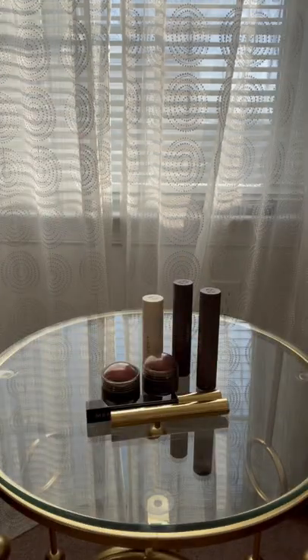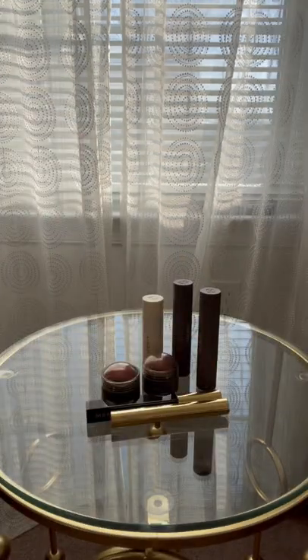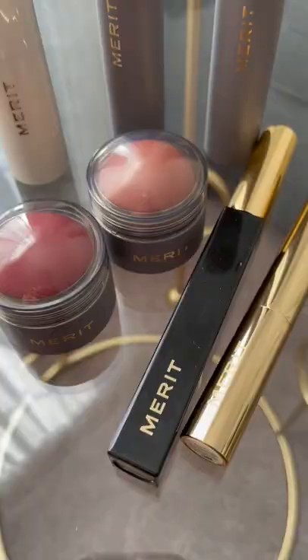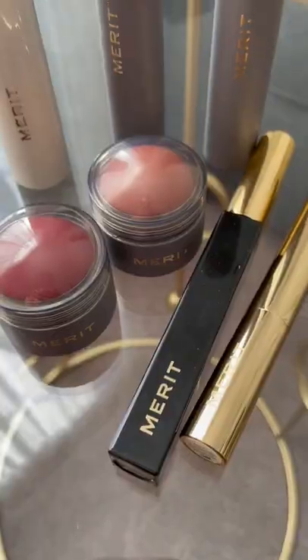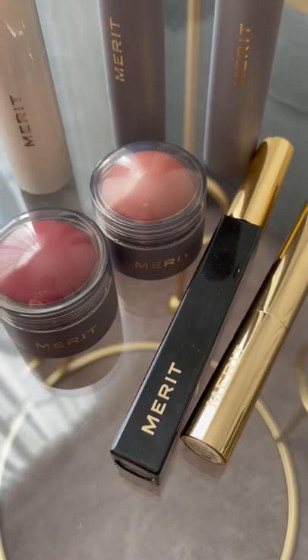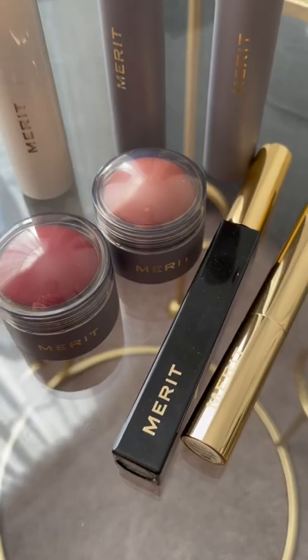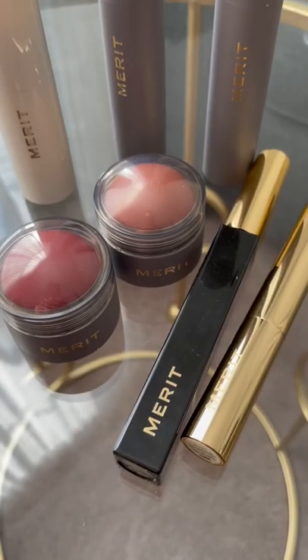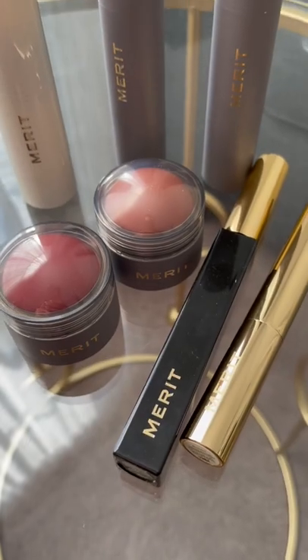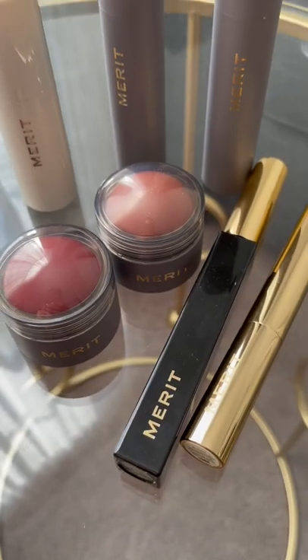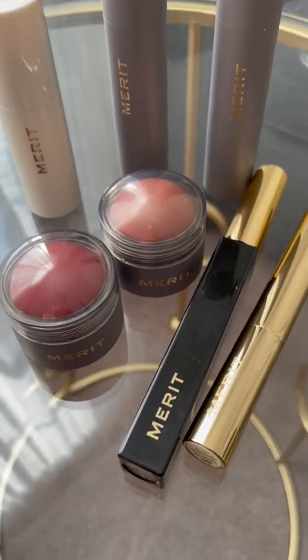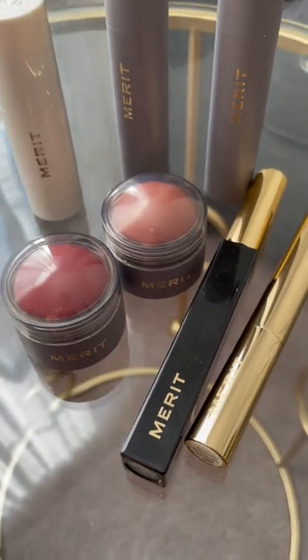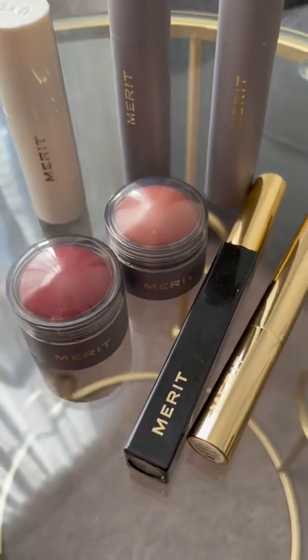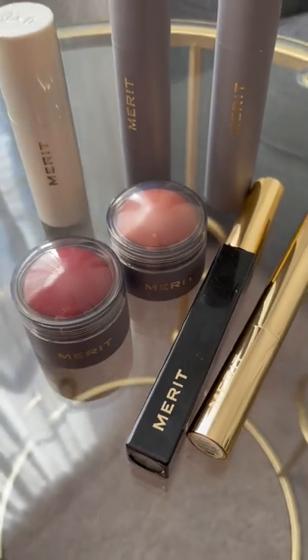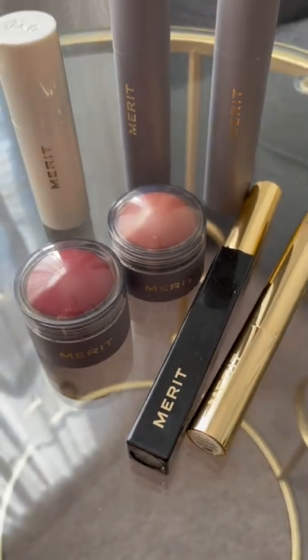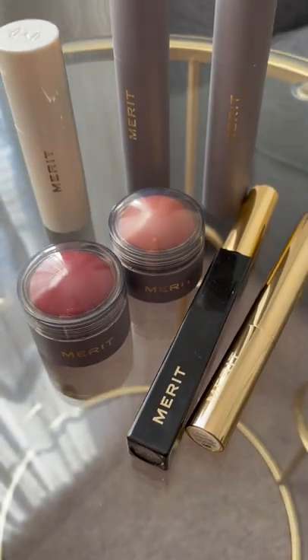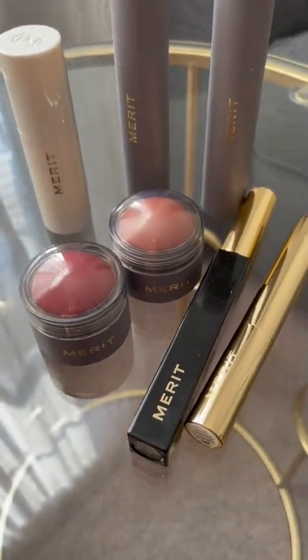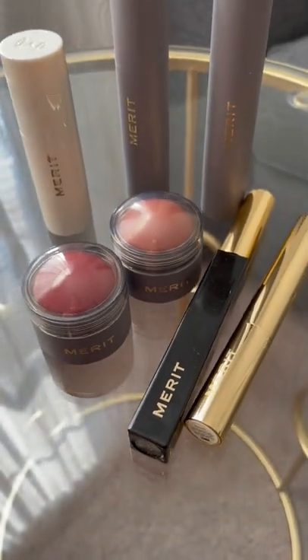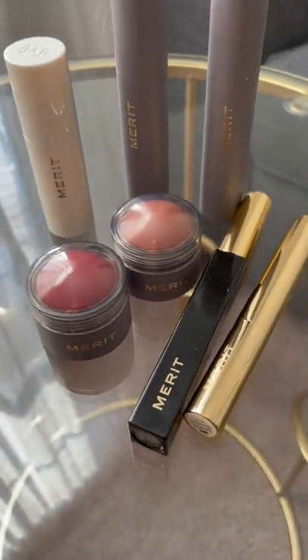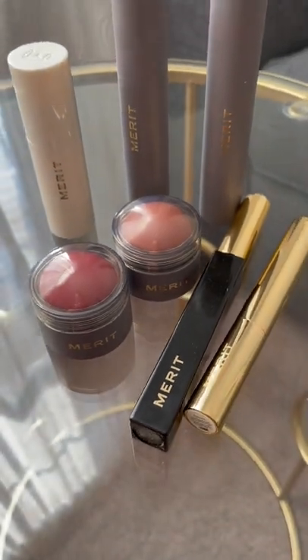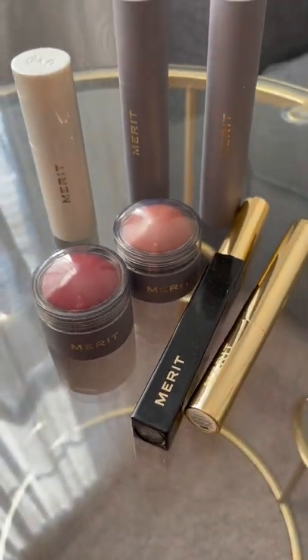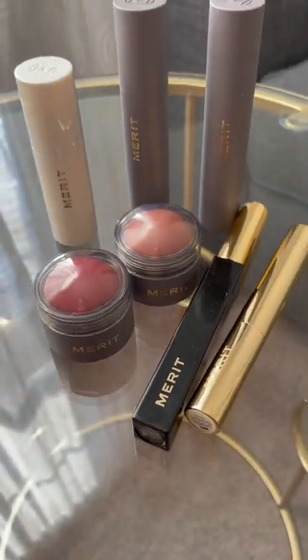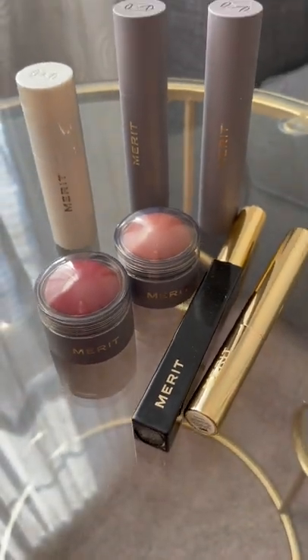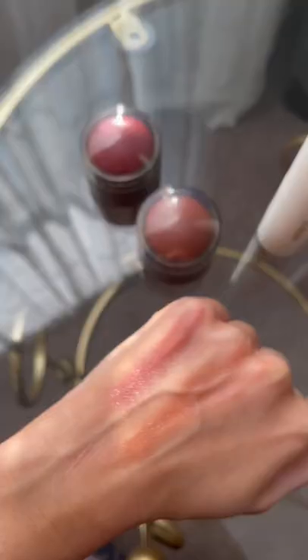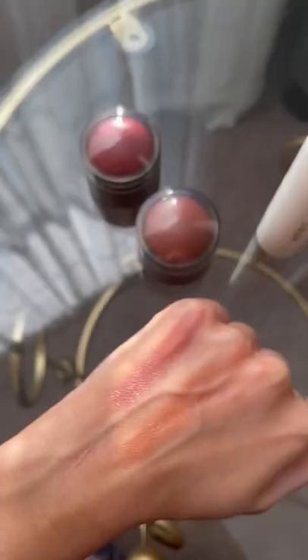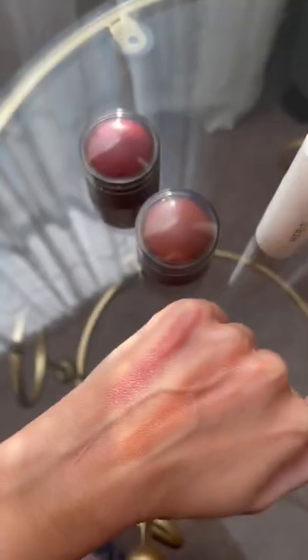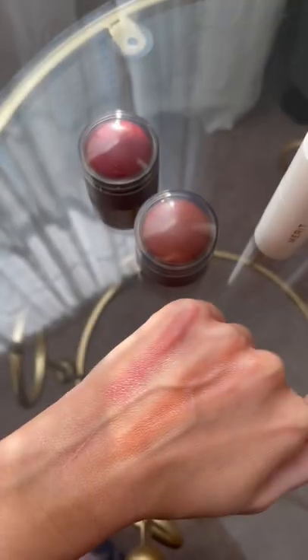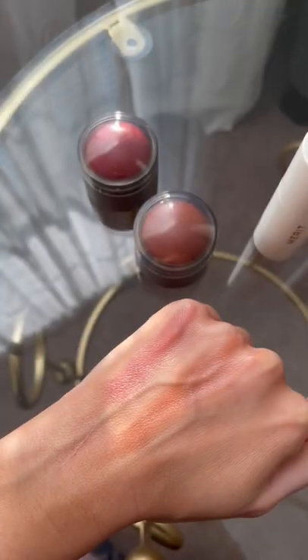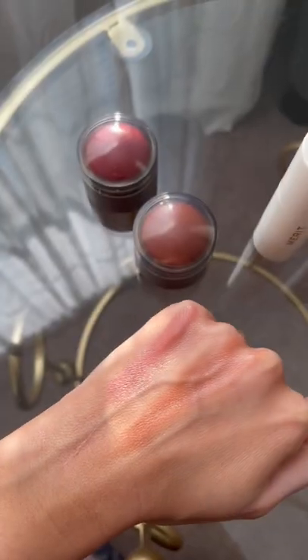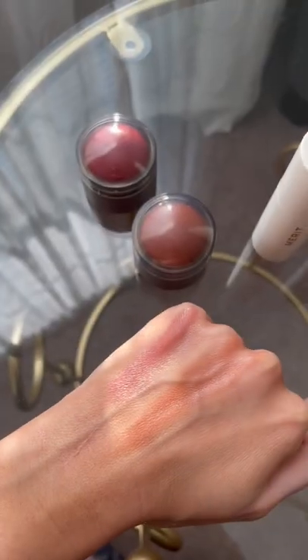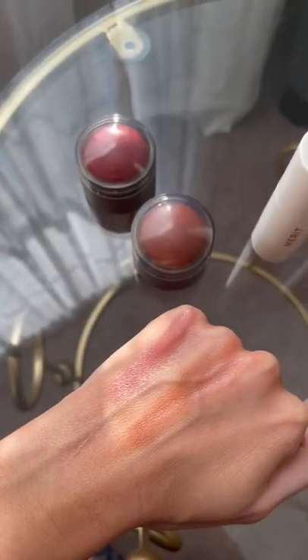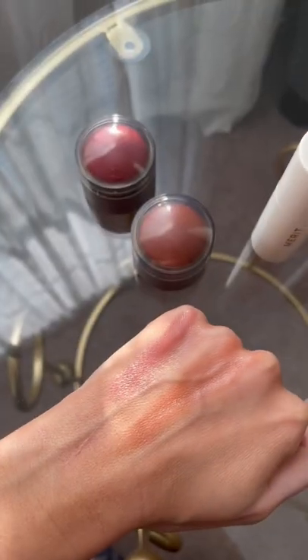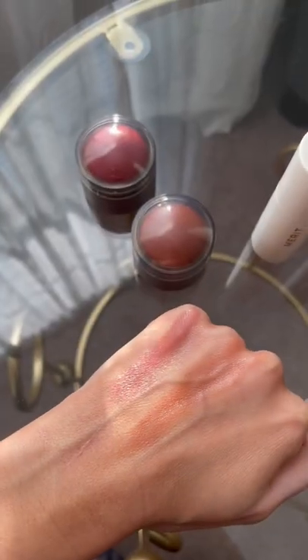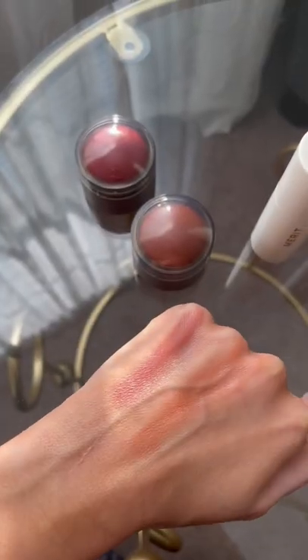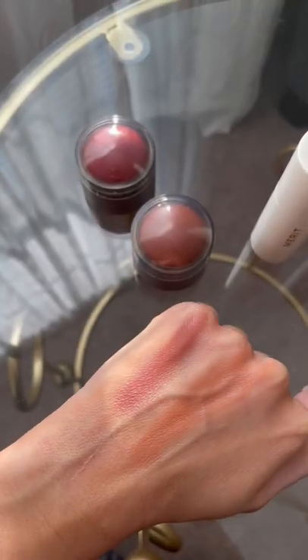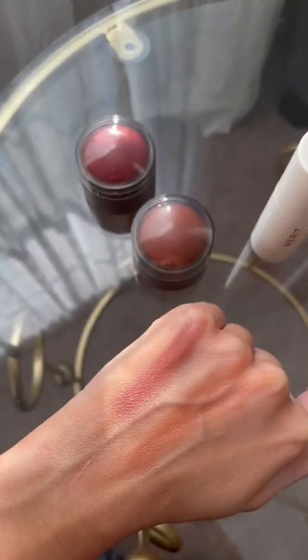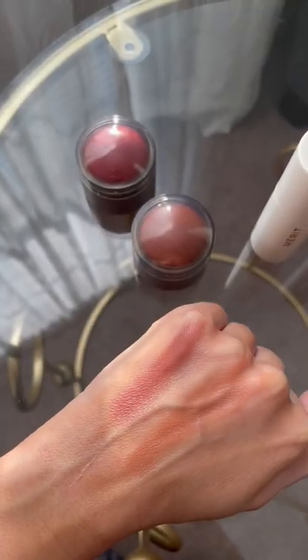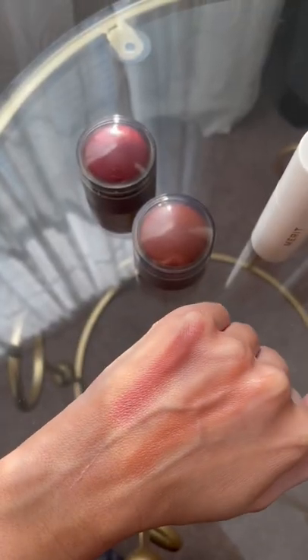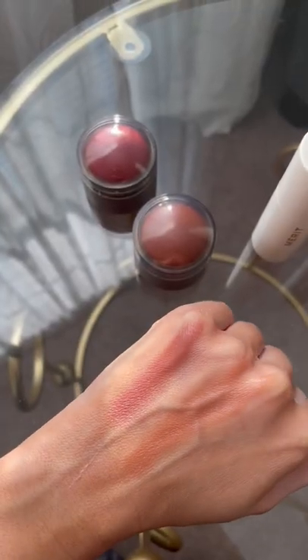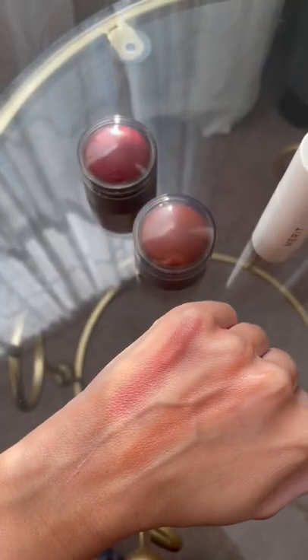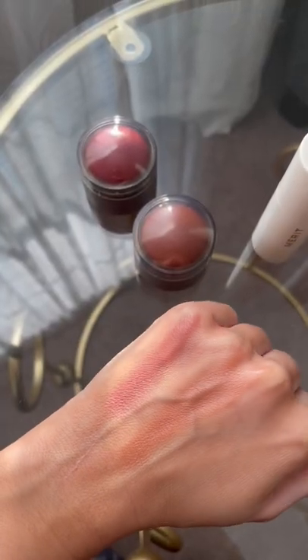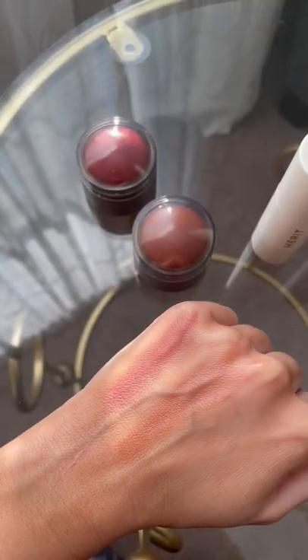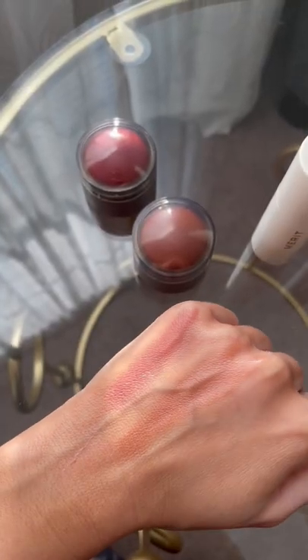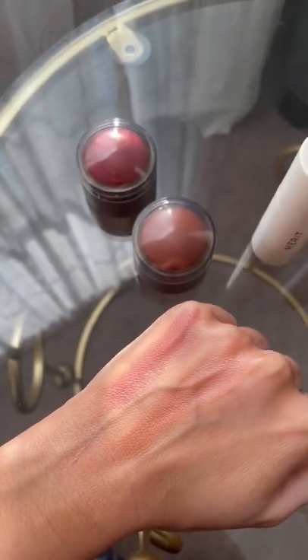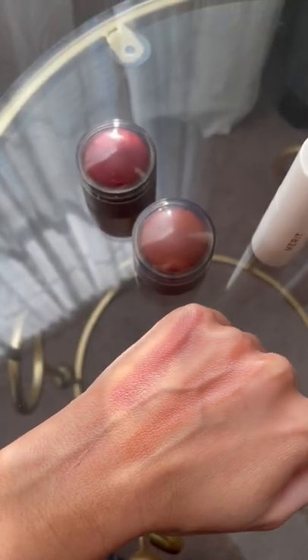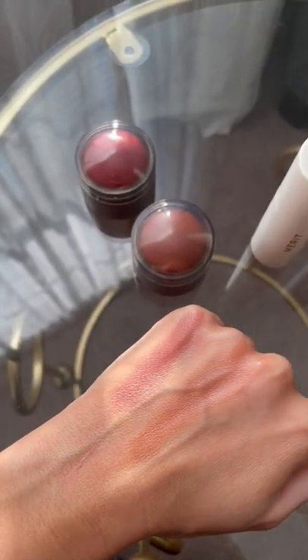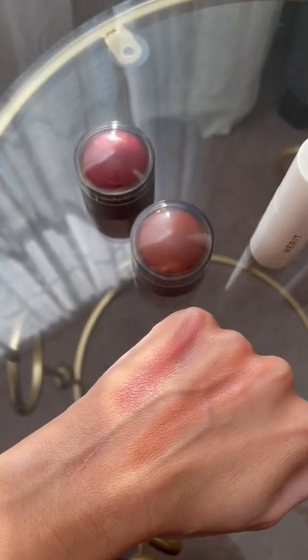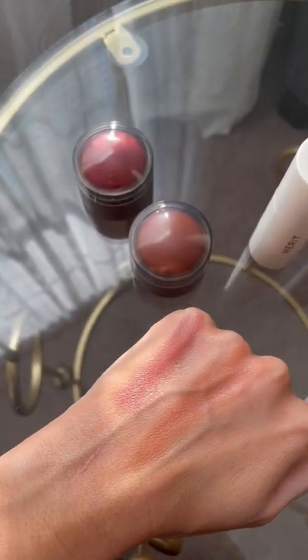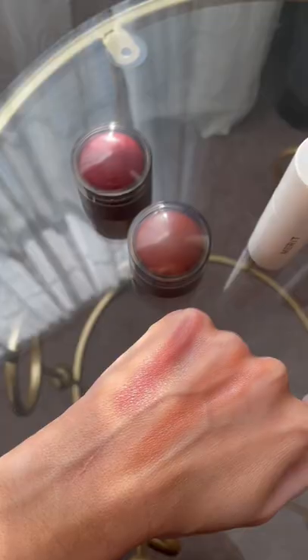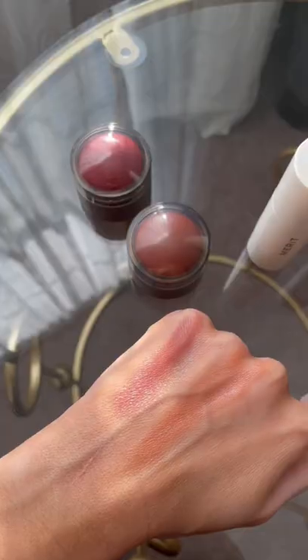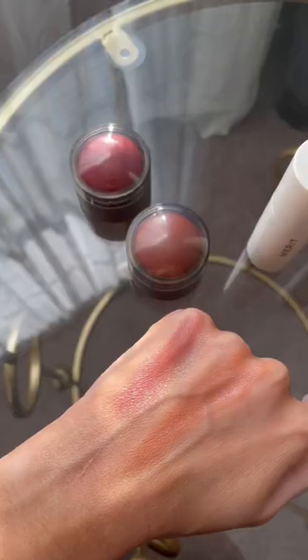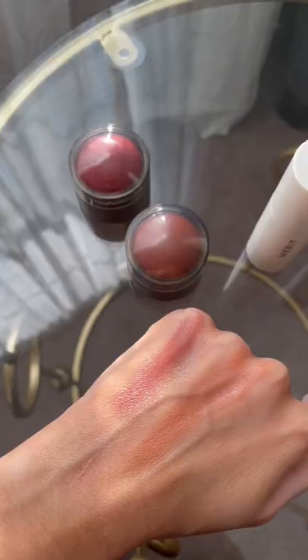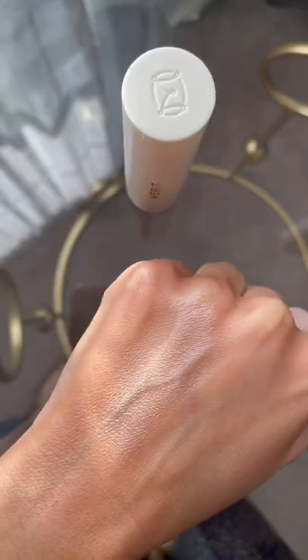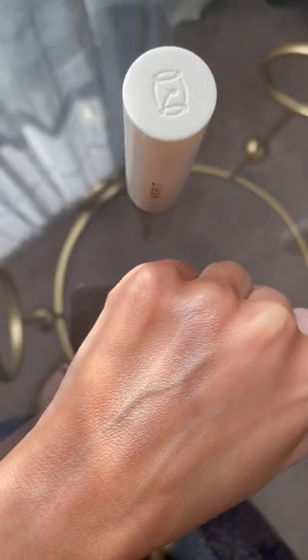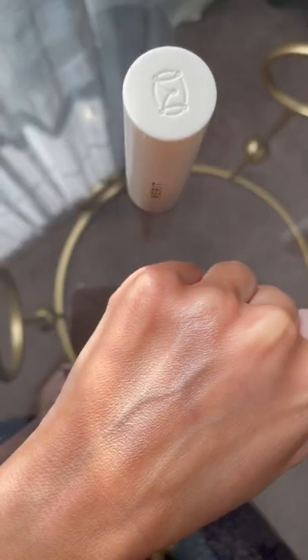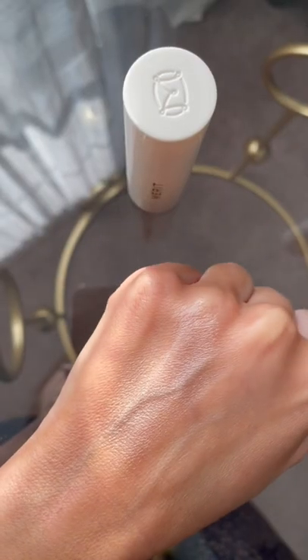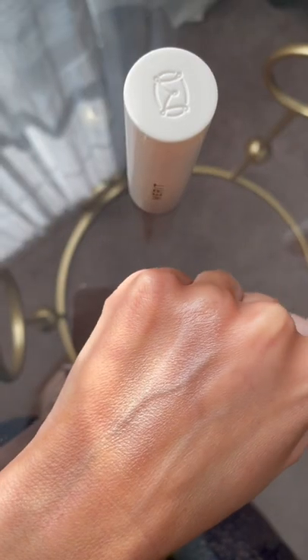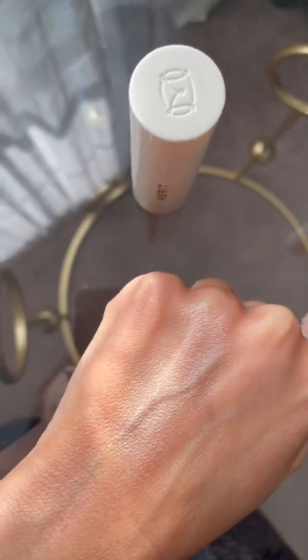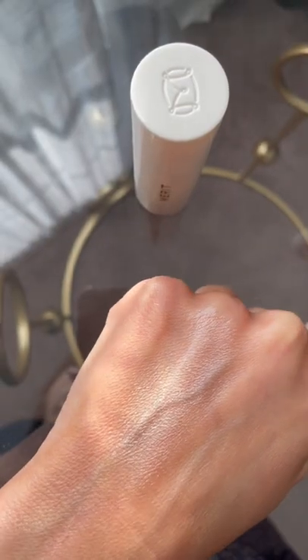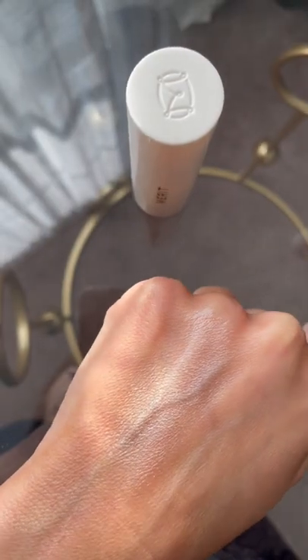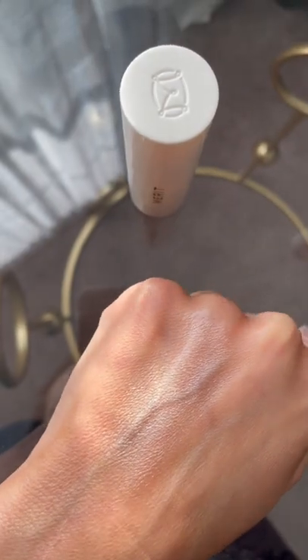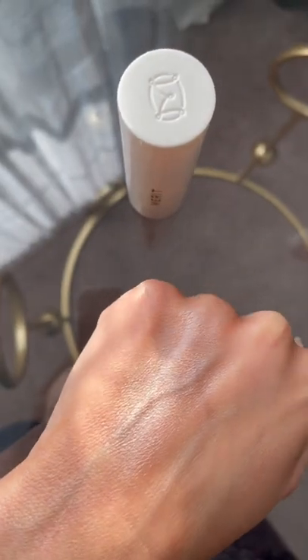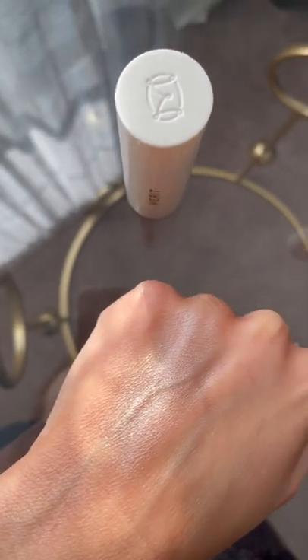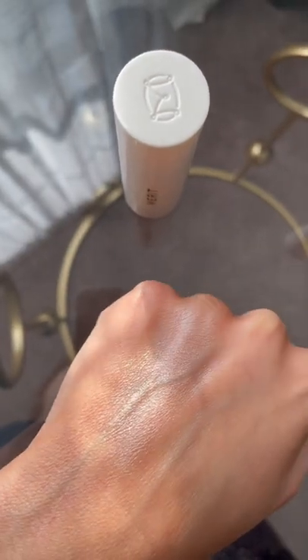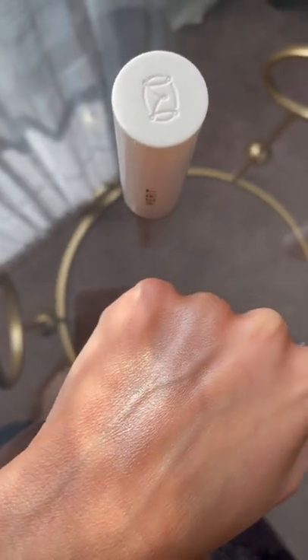Look at how pretty this packaging is. My personal favorite — their cream blushes. I have the shade Beverly Hills and Terracotta. Highlighting Bomb and Day Glow.